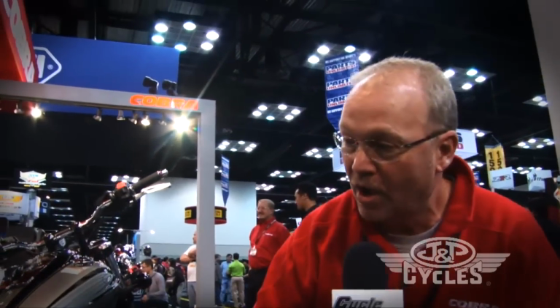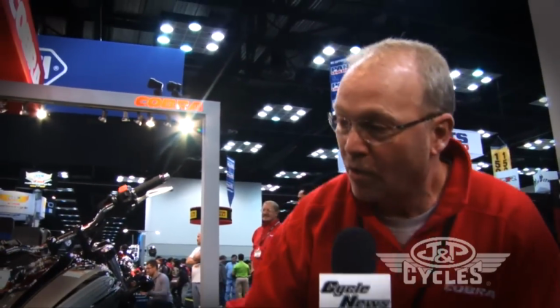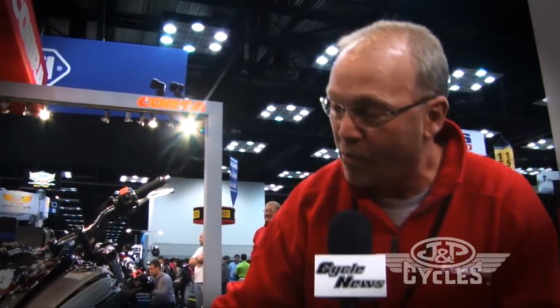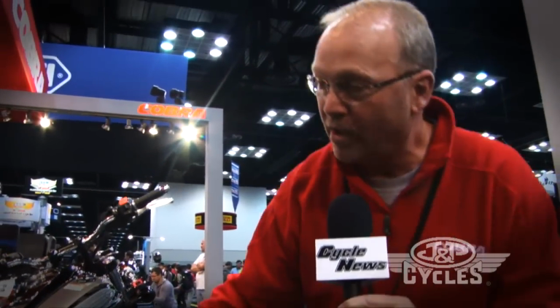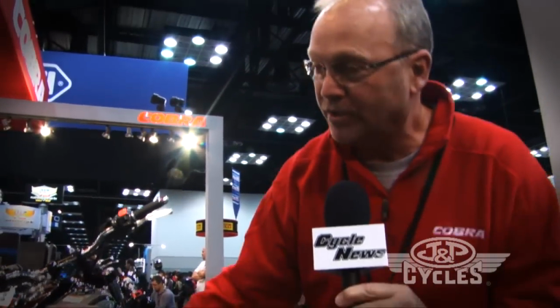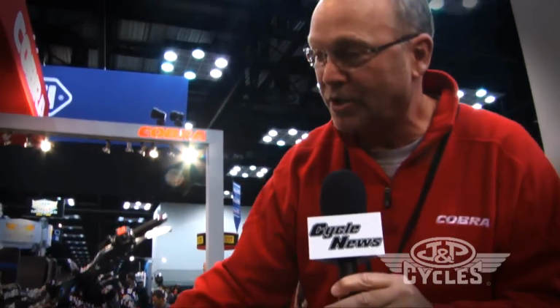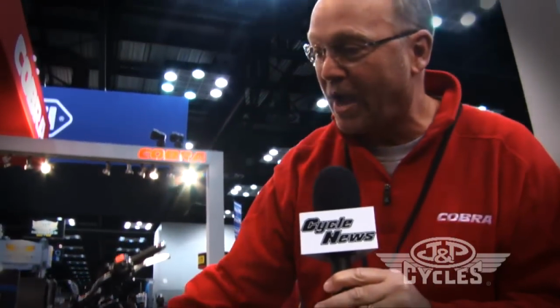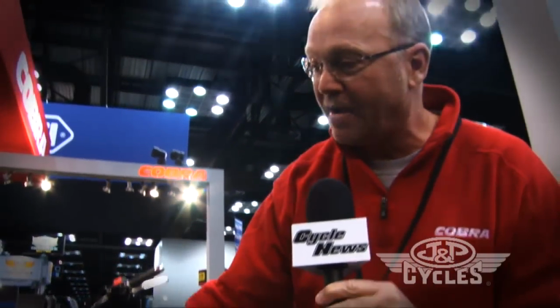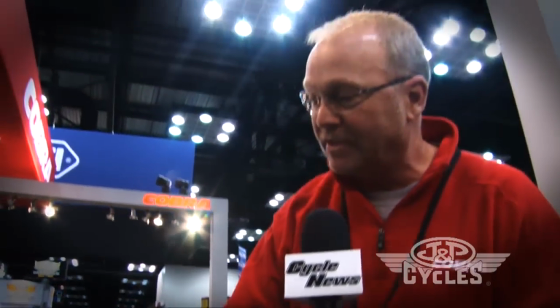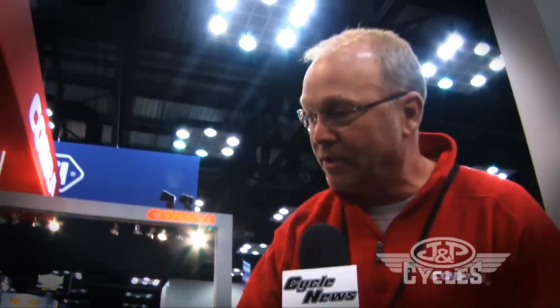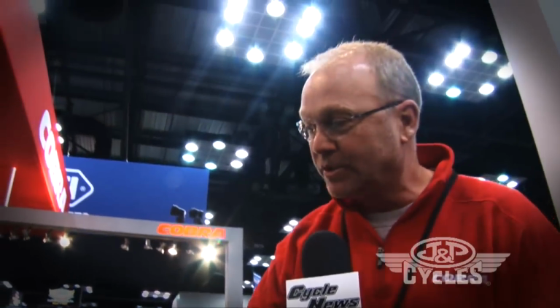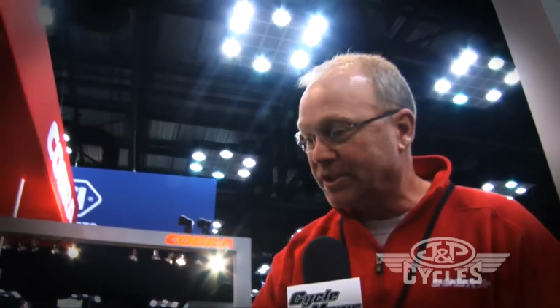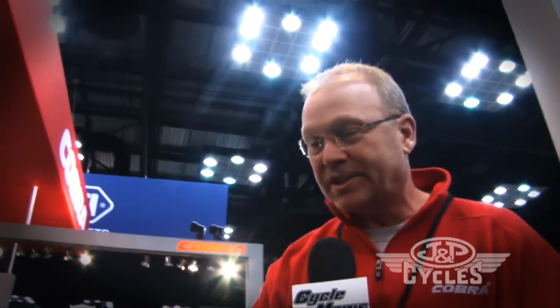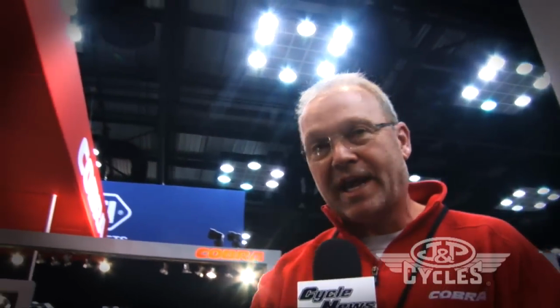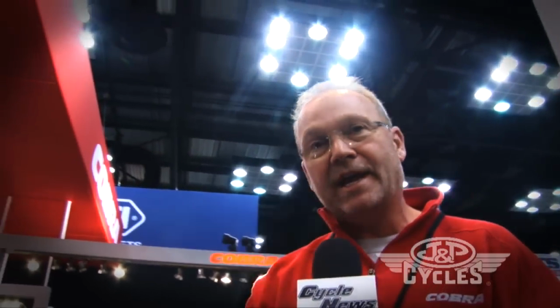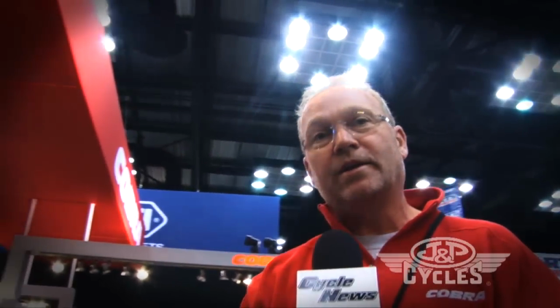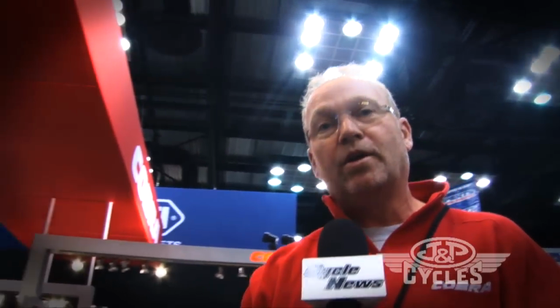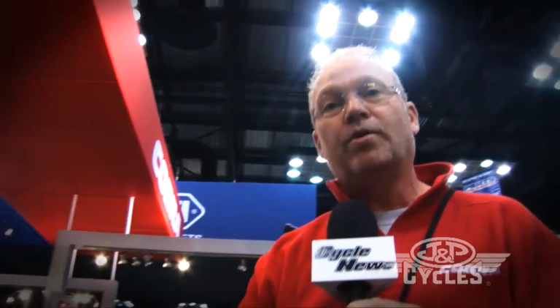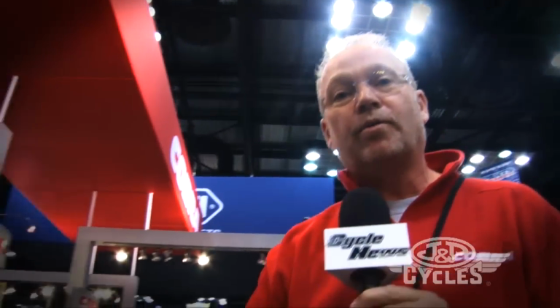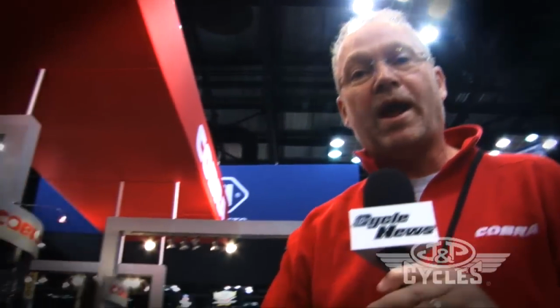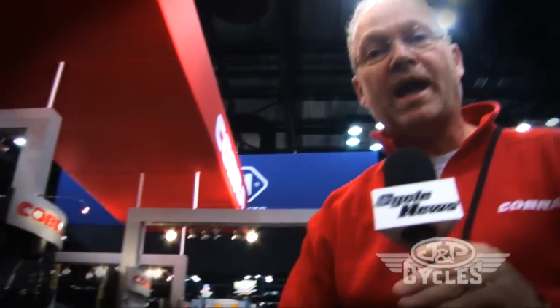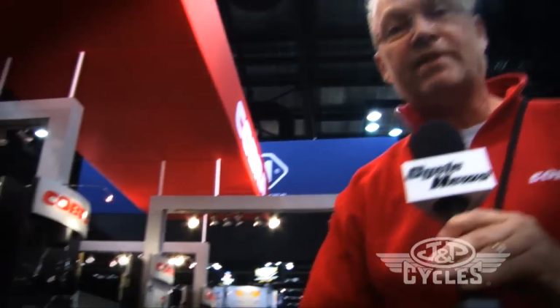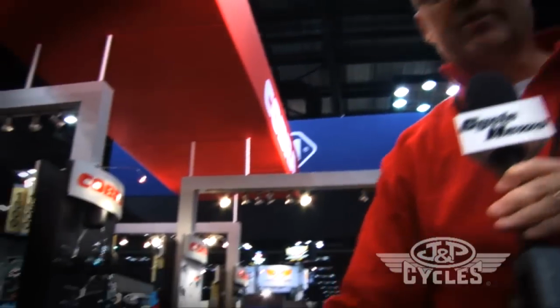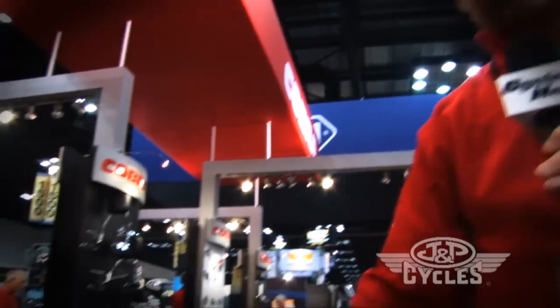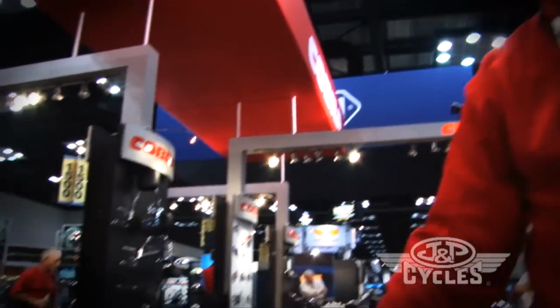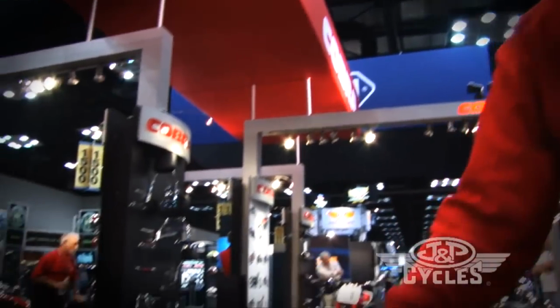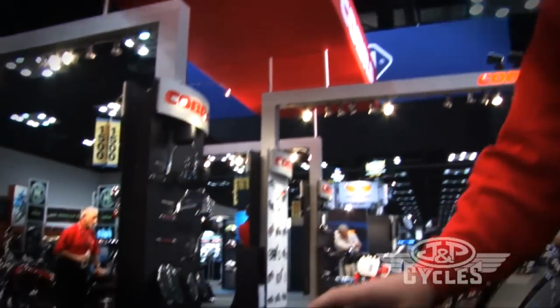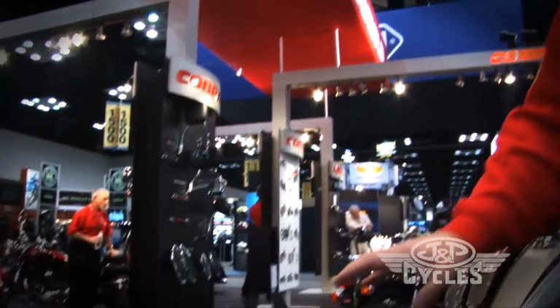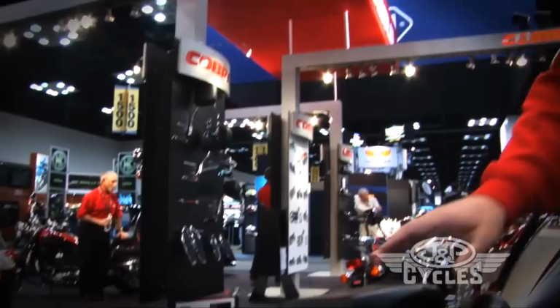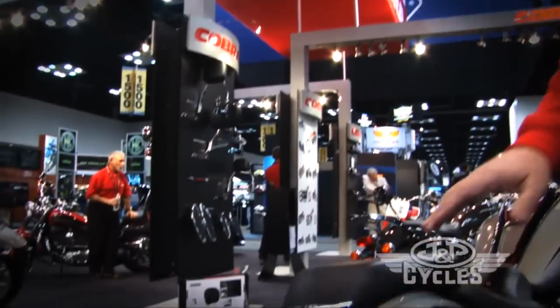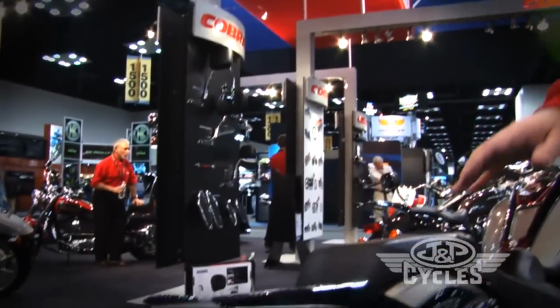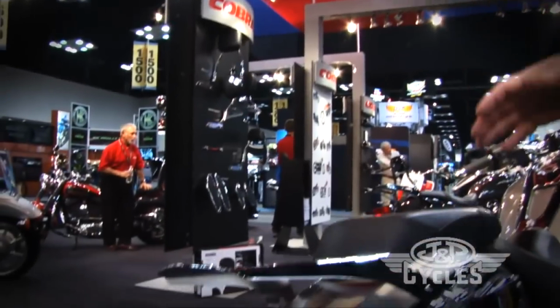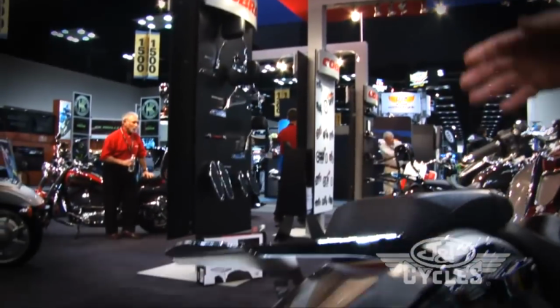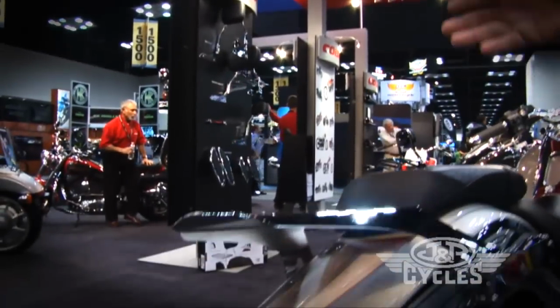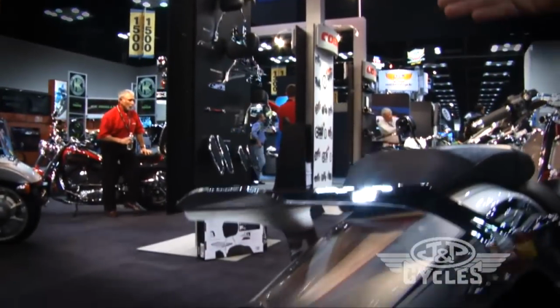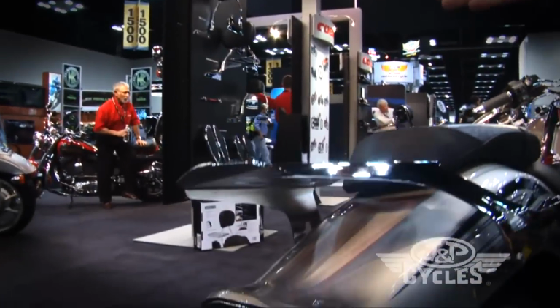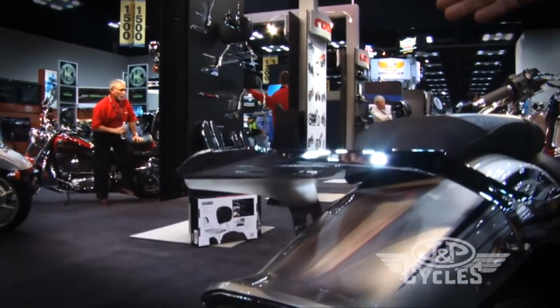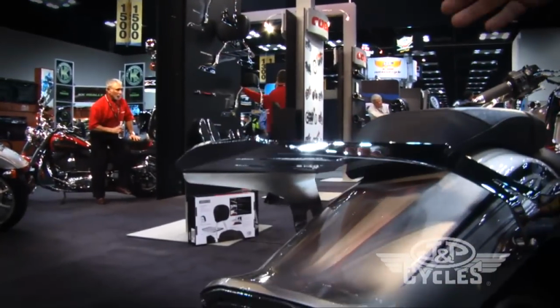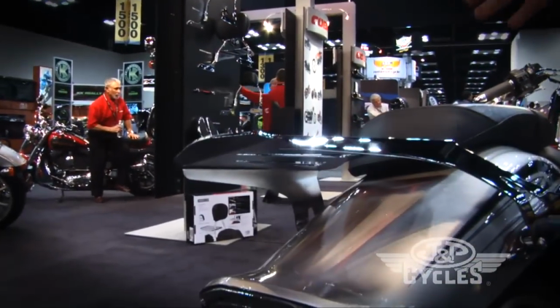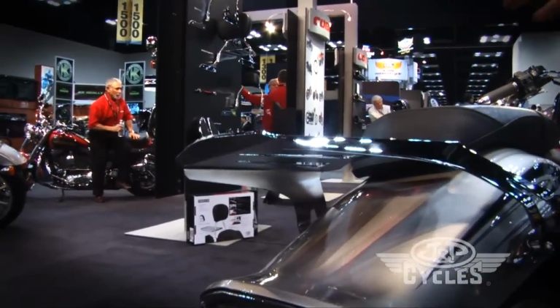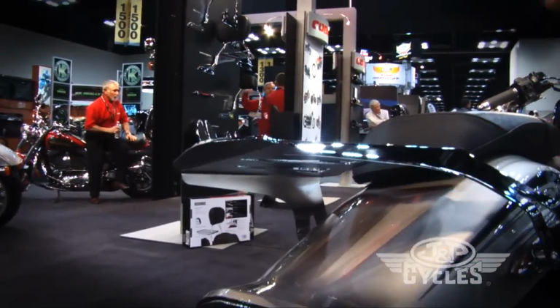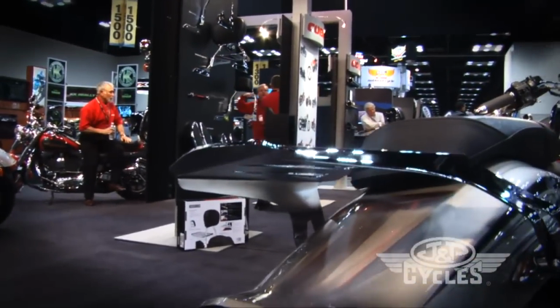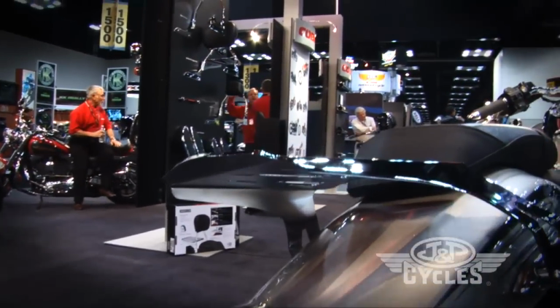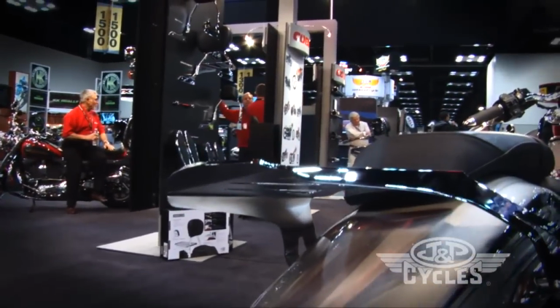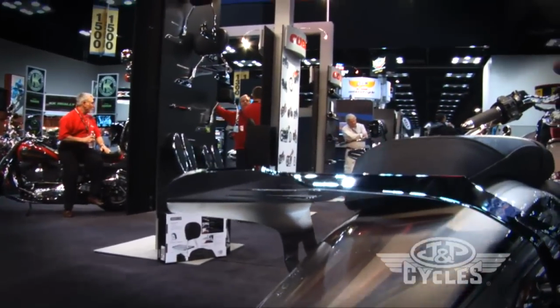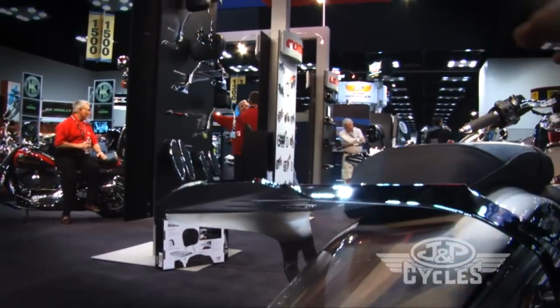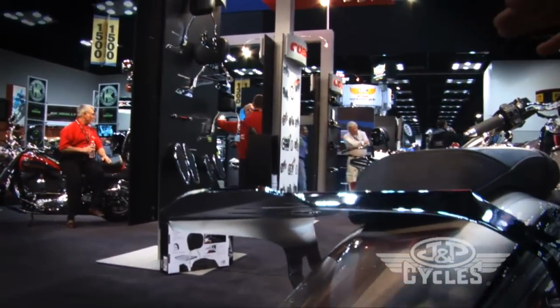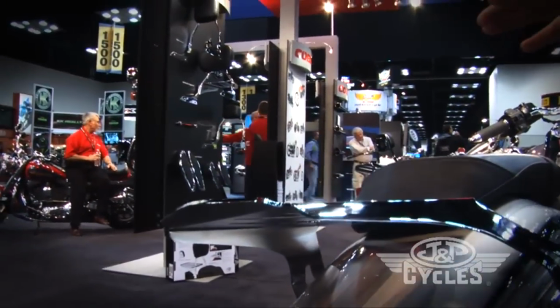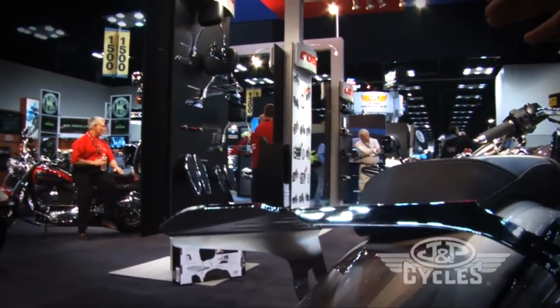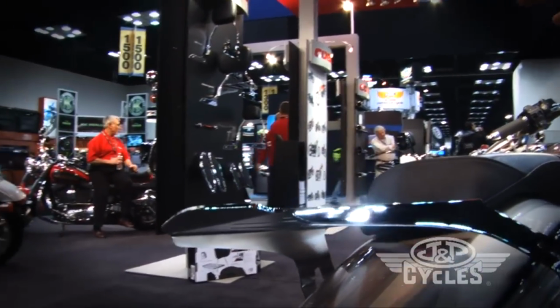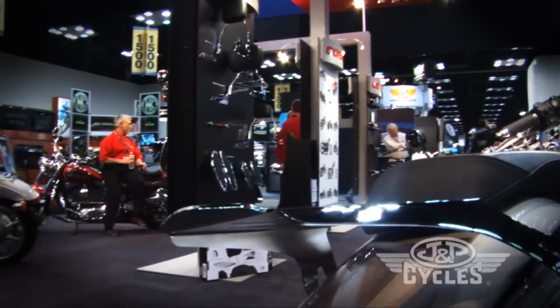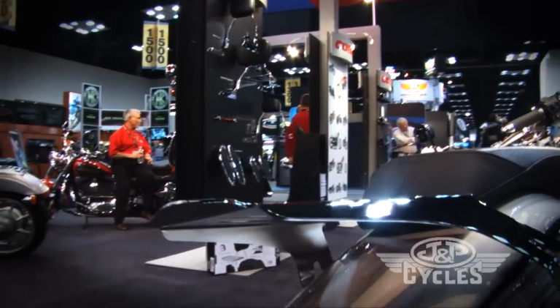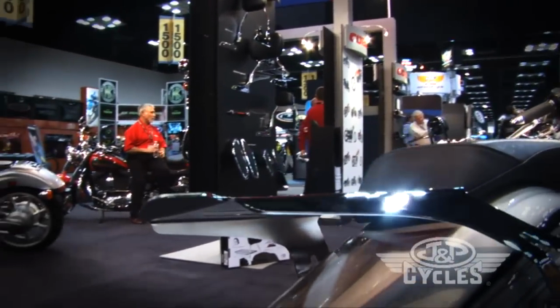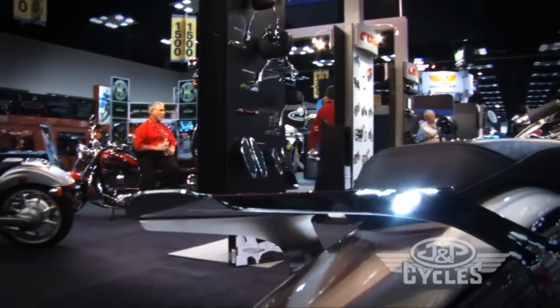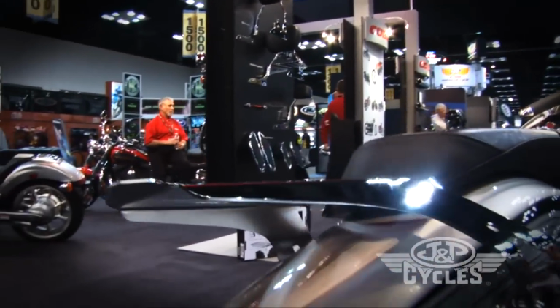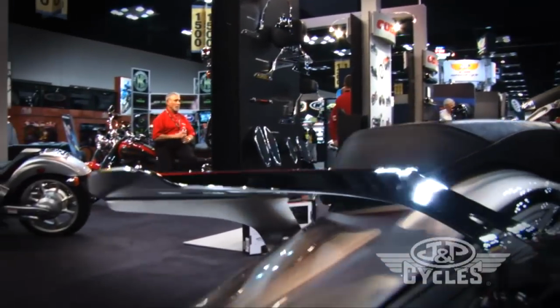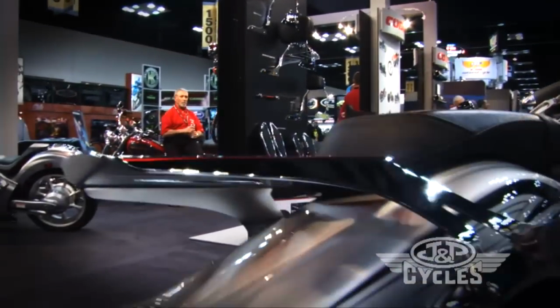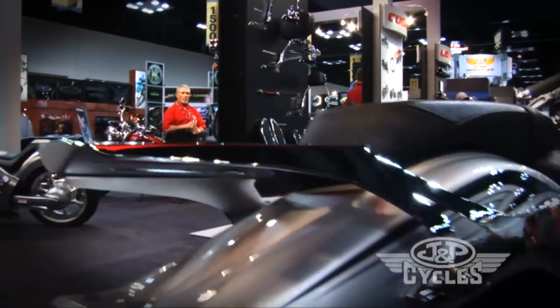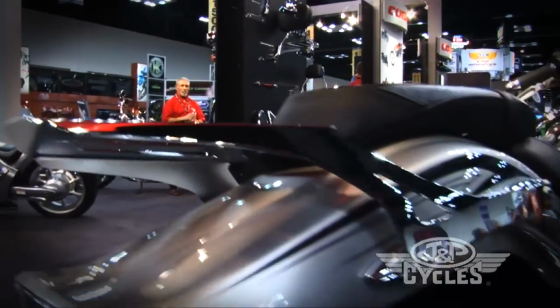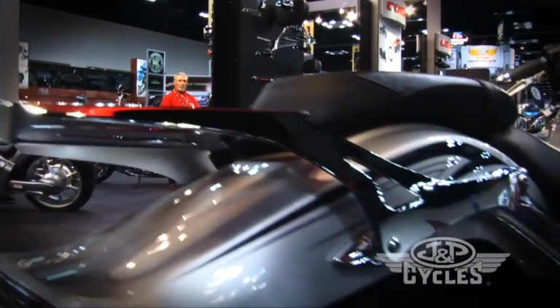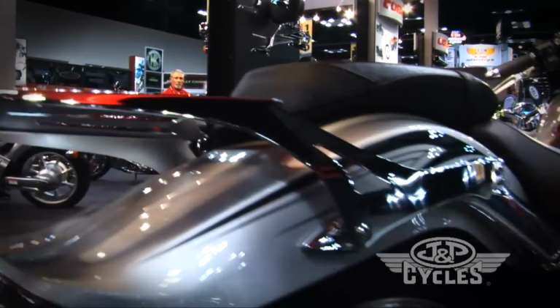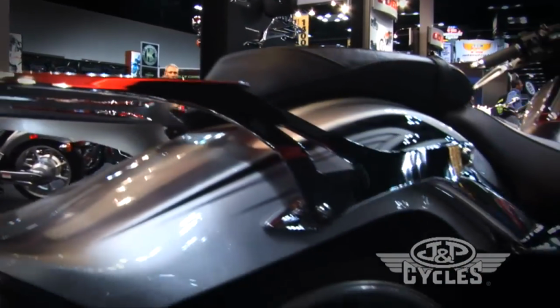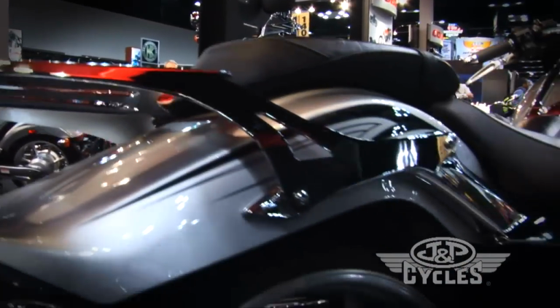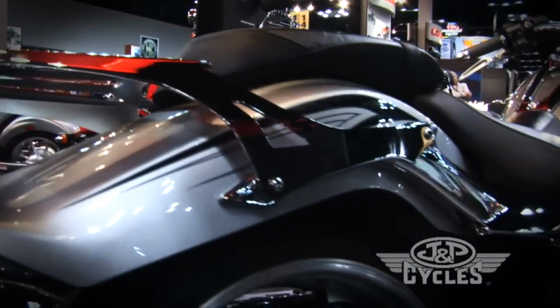We also have a new standalone rack for the Raider. You don't need a sissy bar for this — it gives you a little function and it's a great looking product.